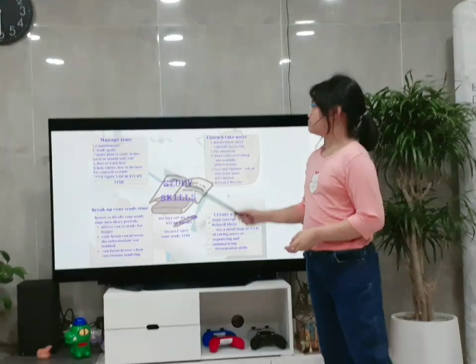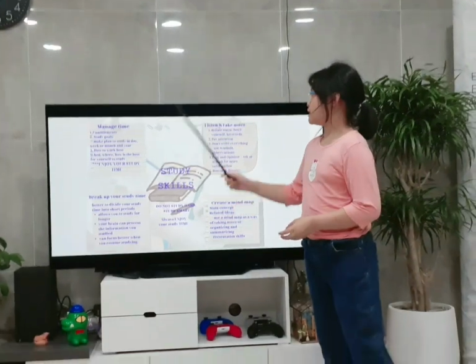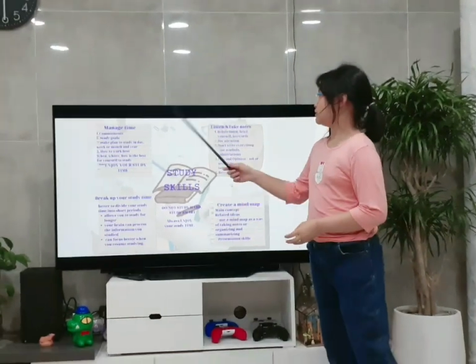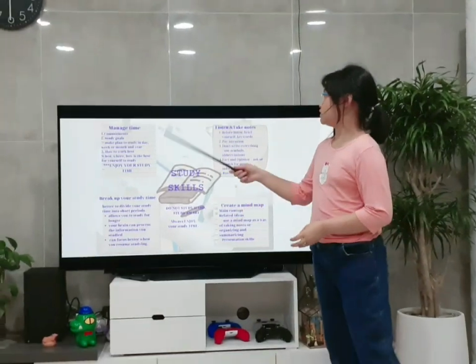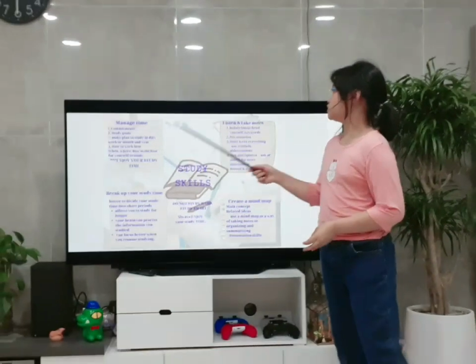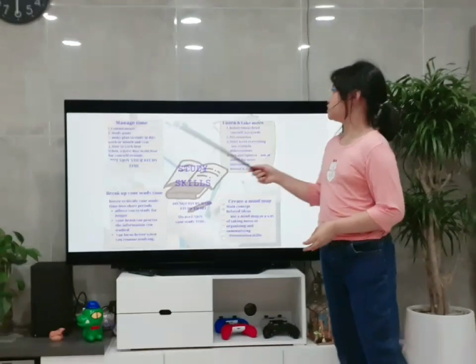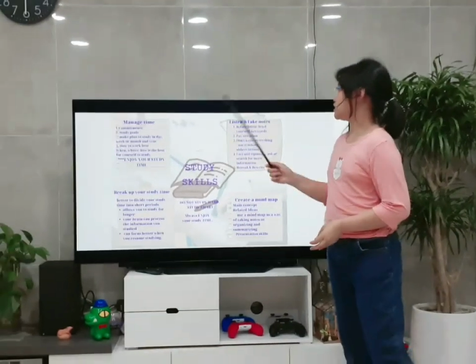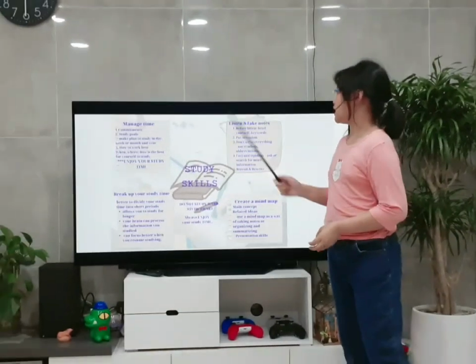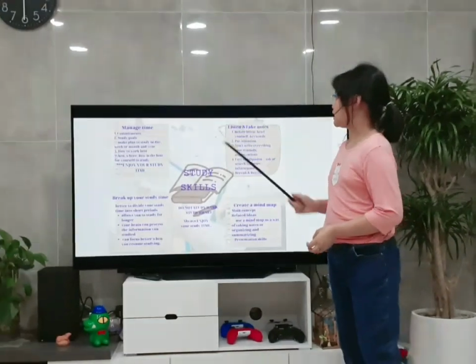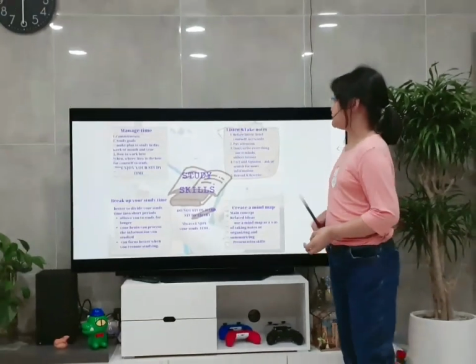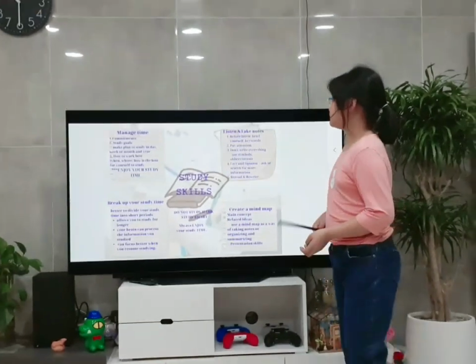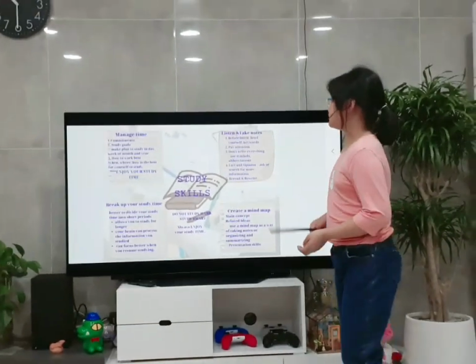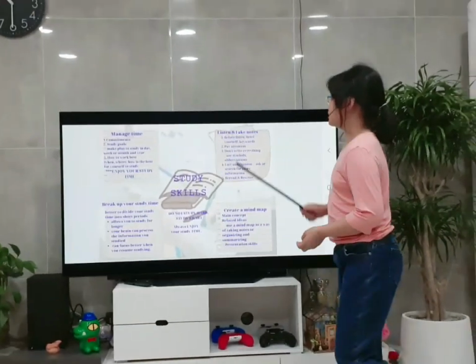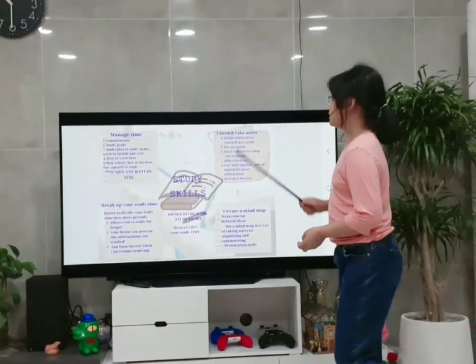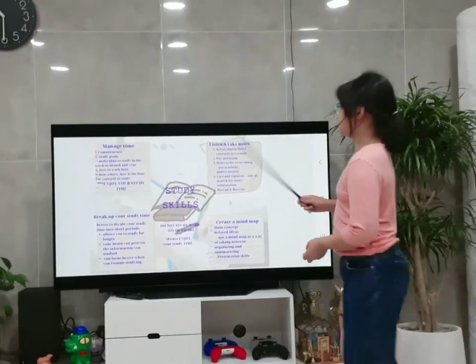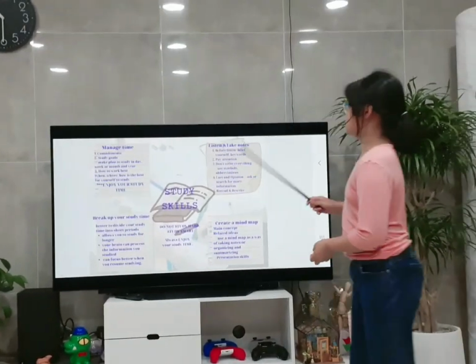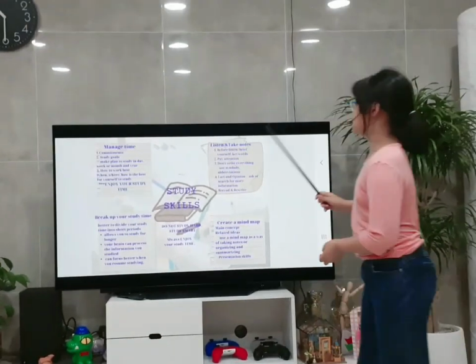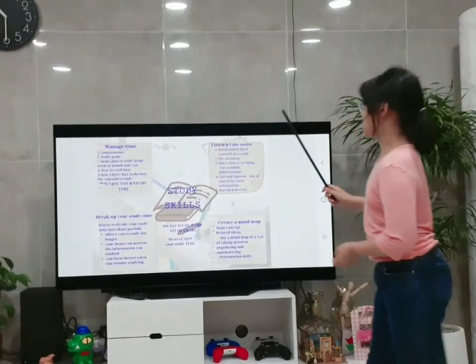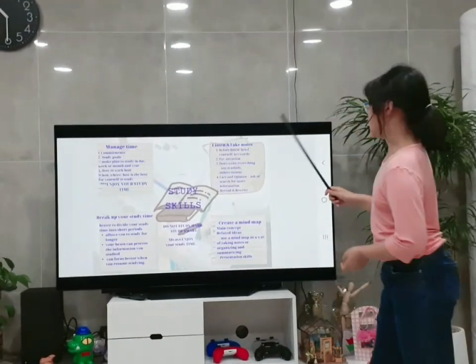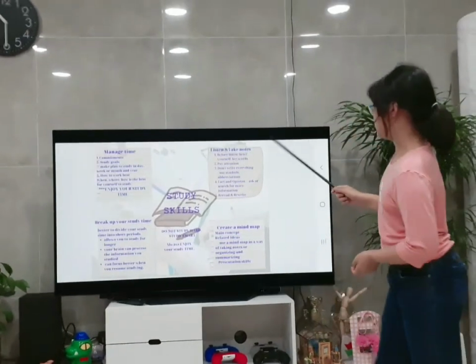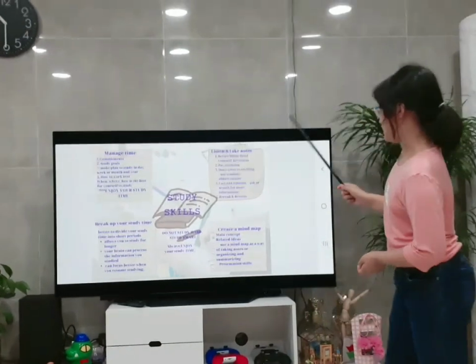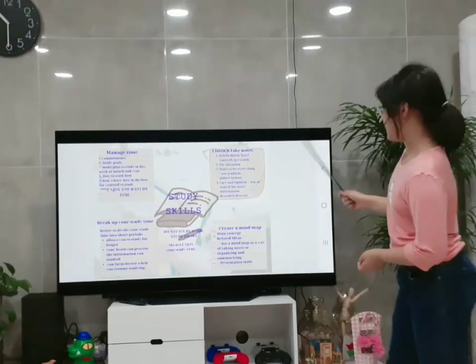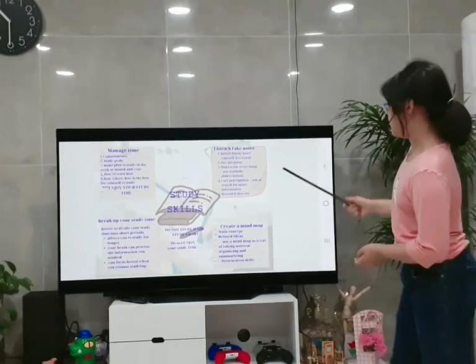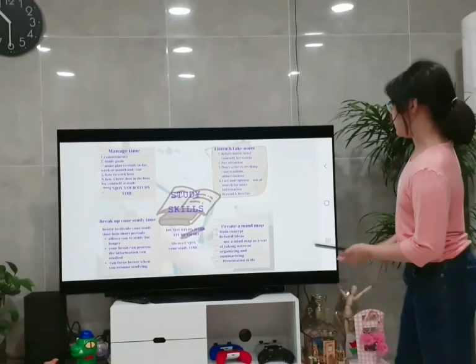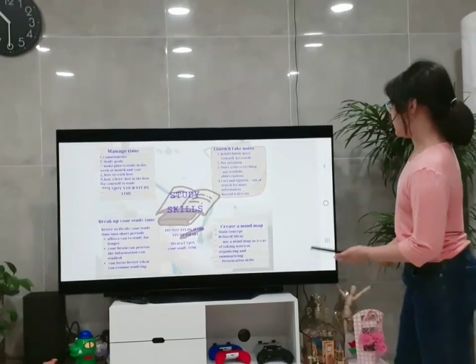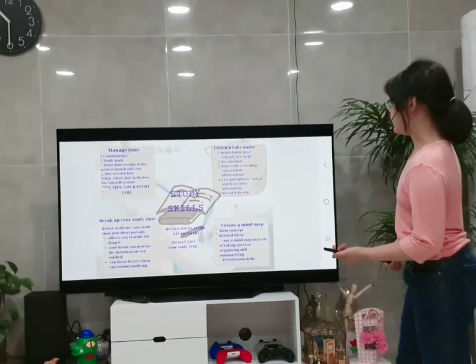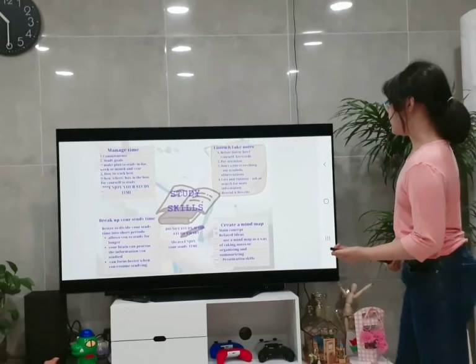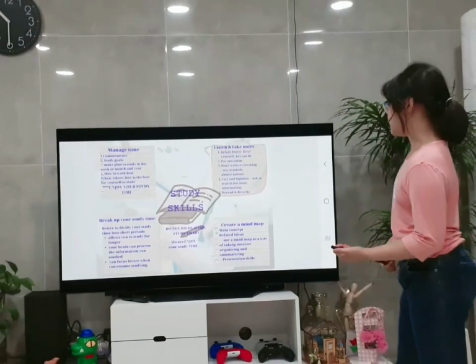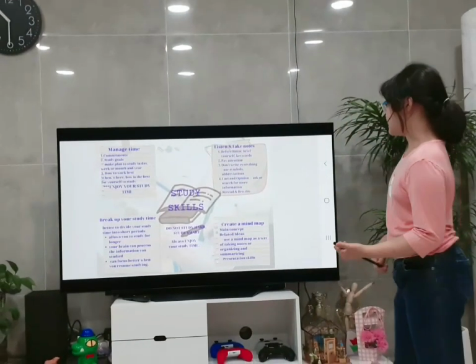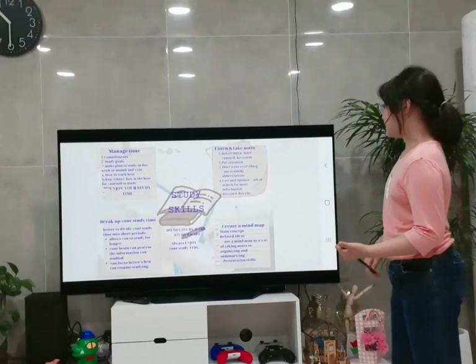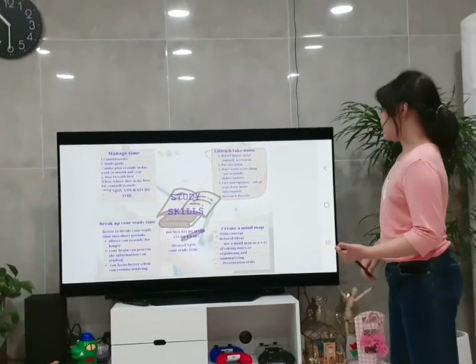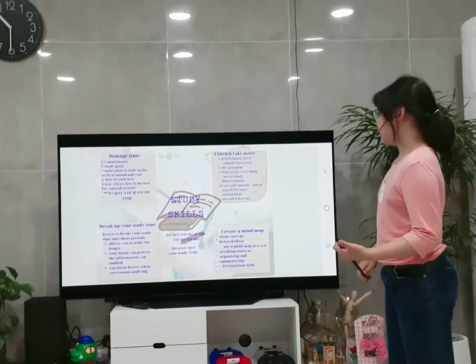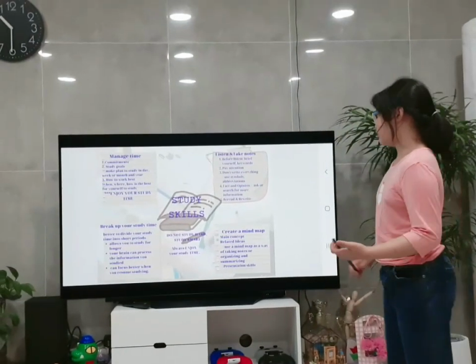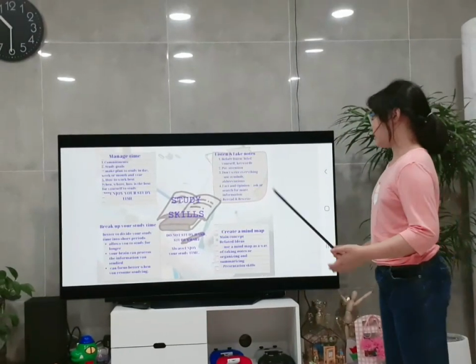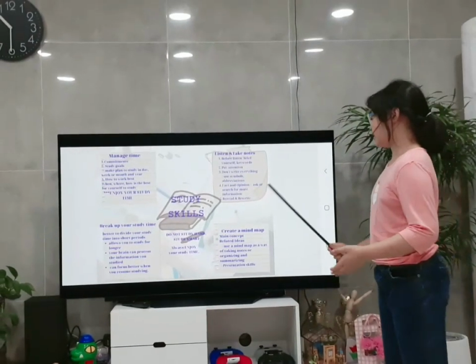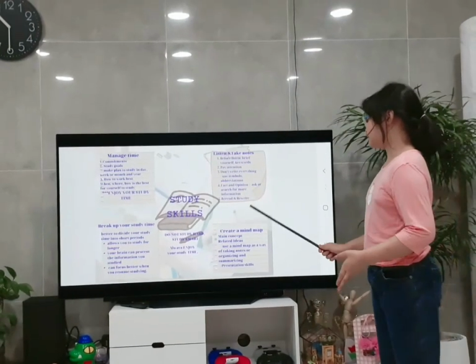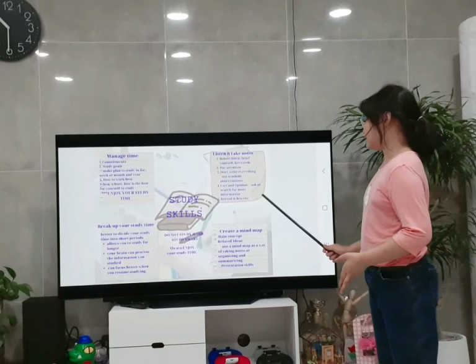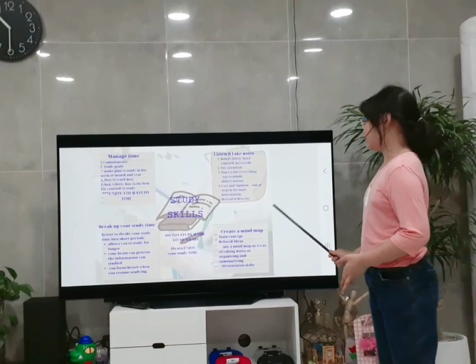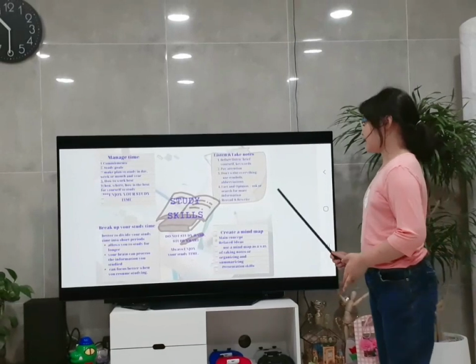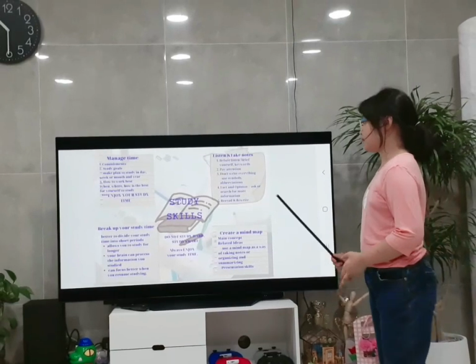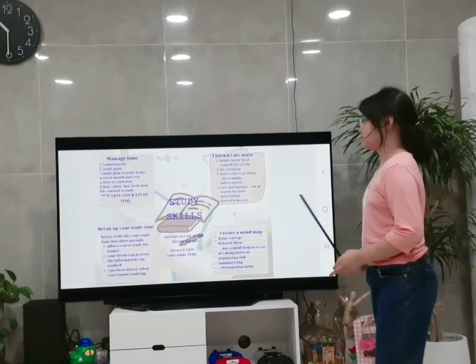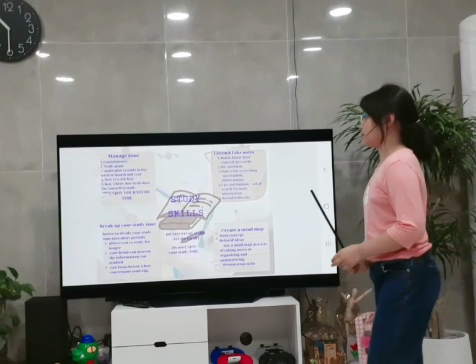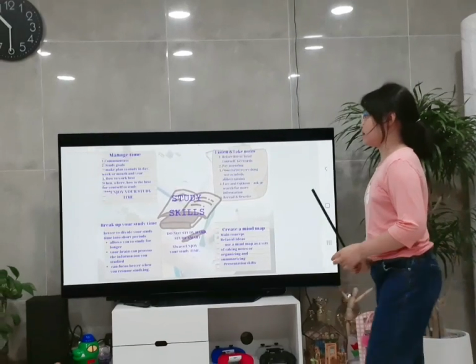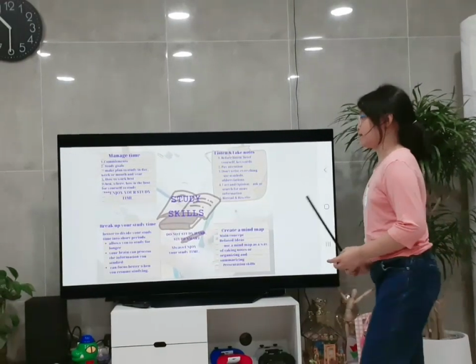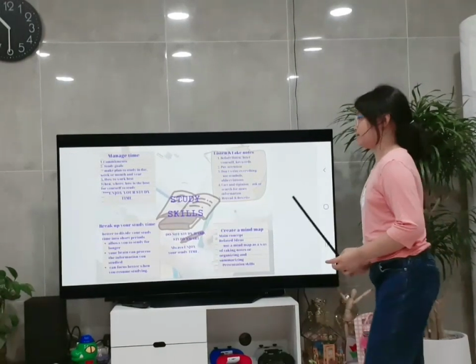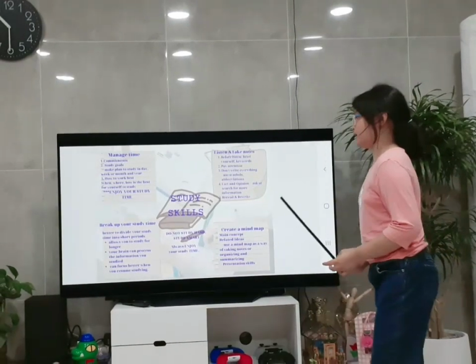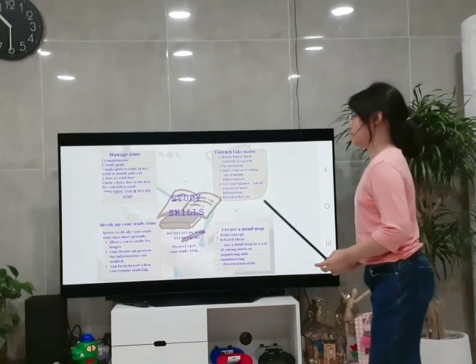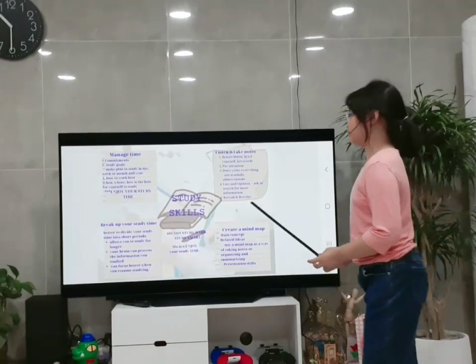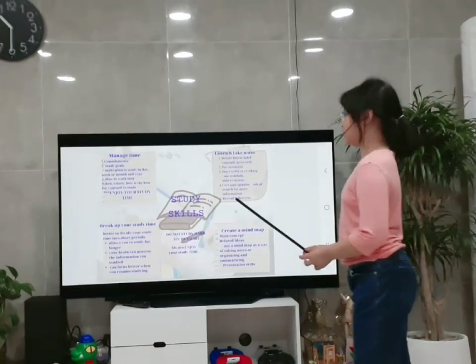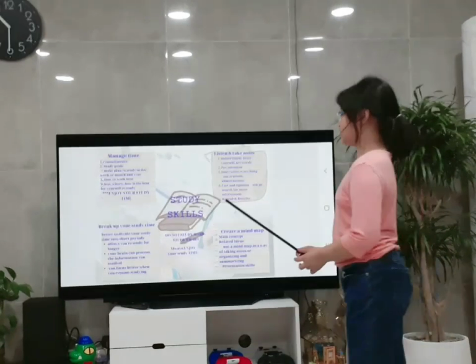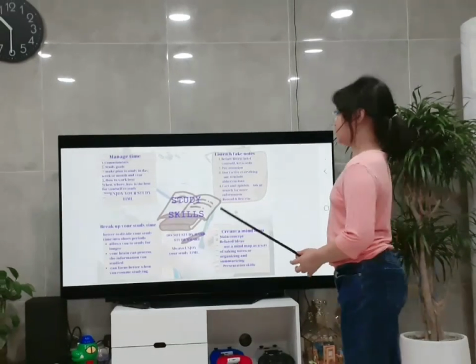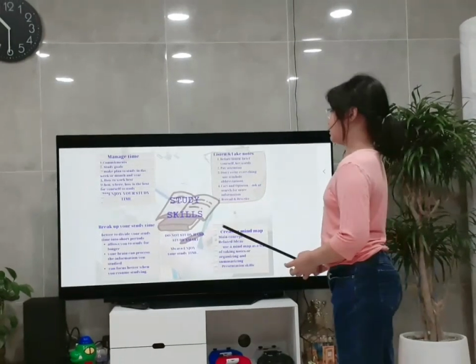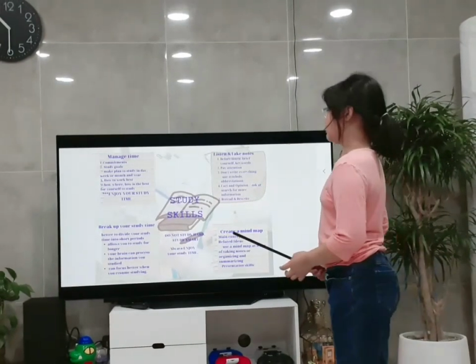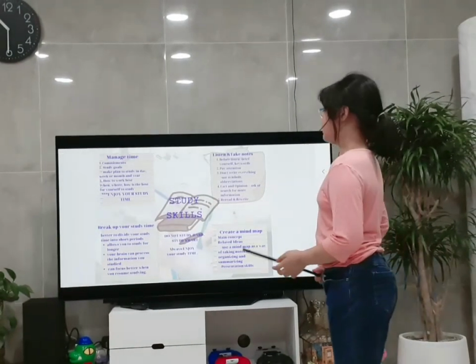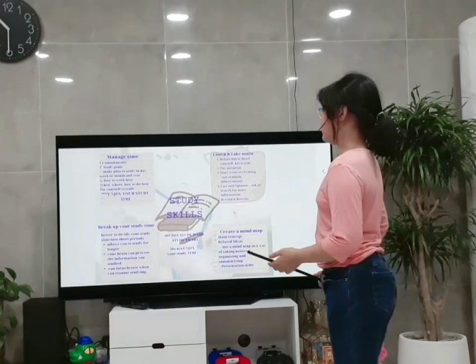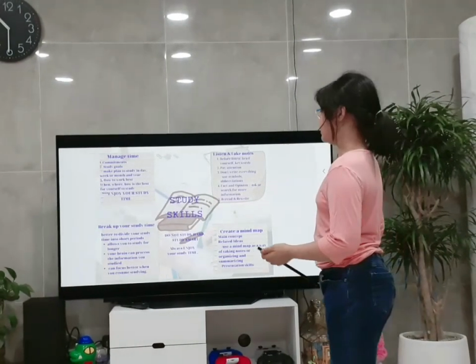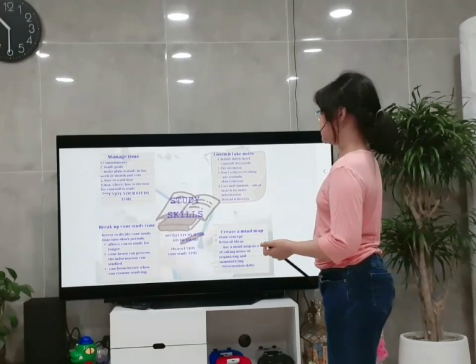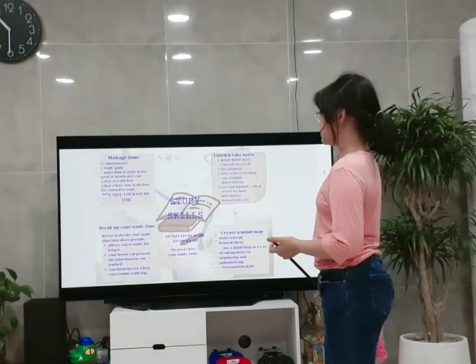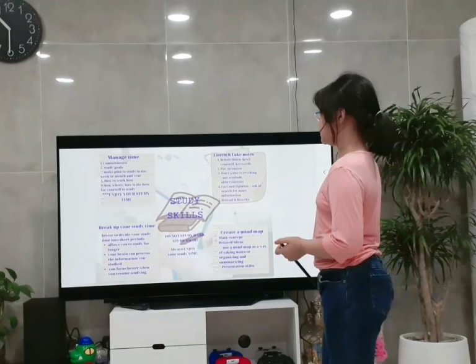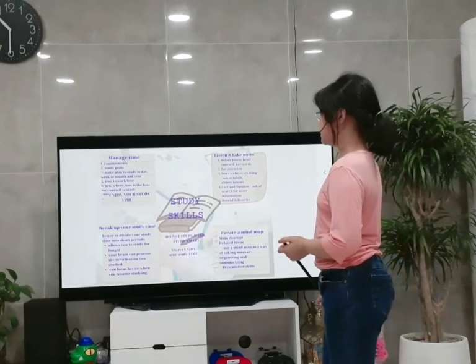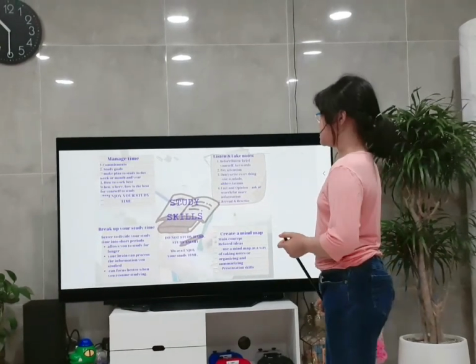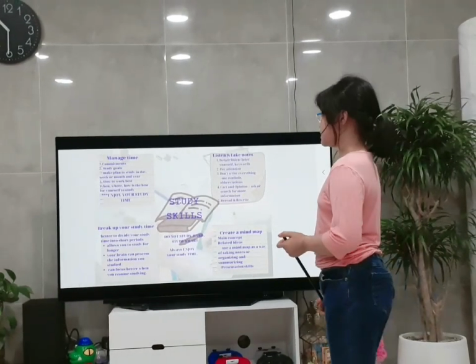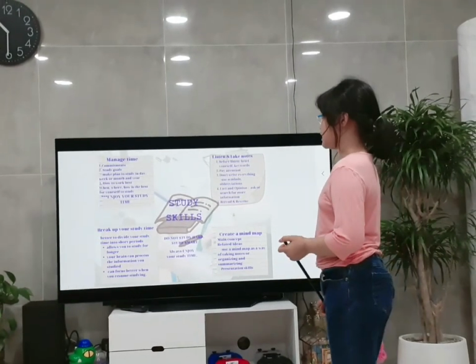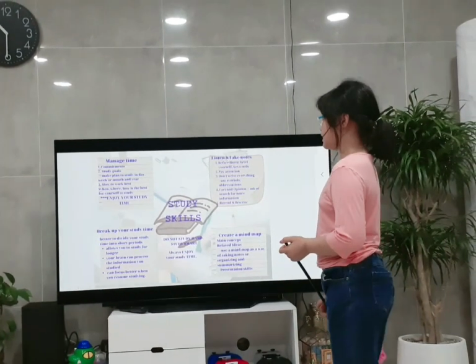The four skills are: manage time, listen and take notes, create a mind map, and break up your study time.